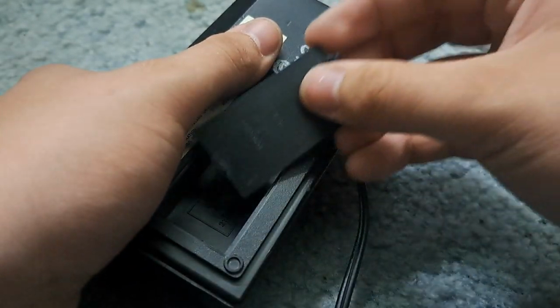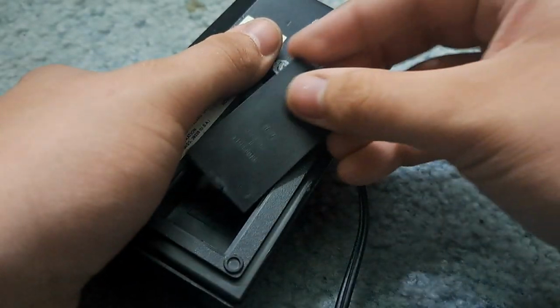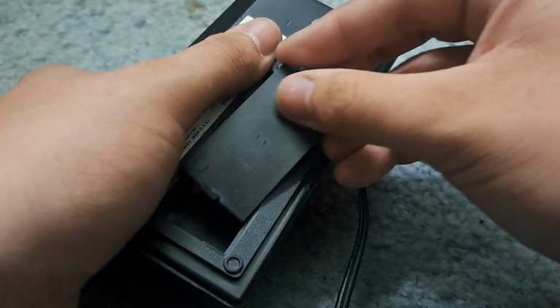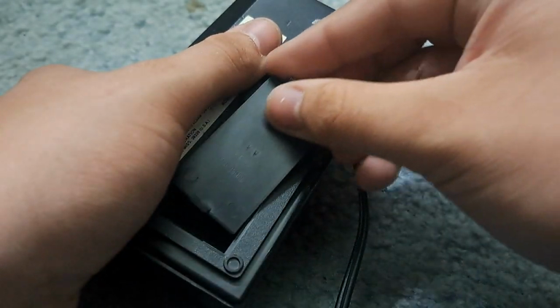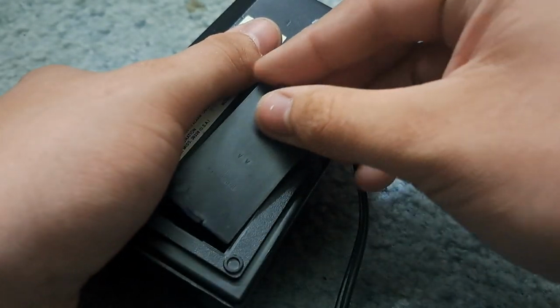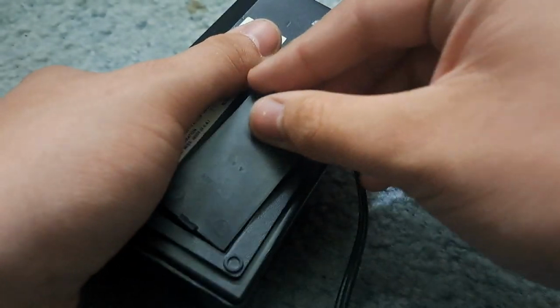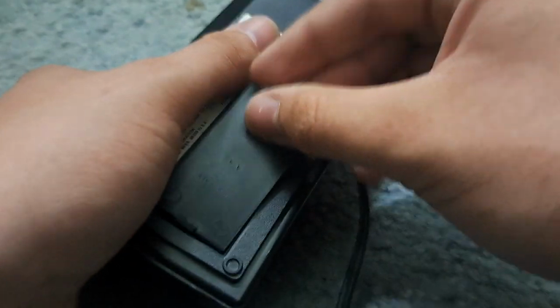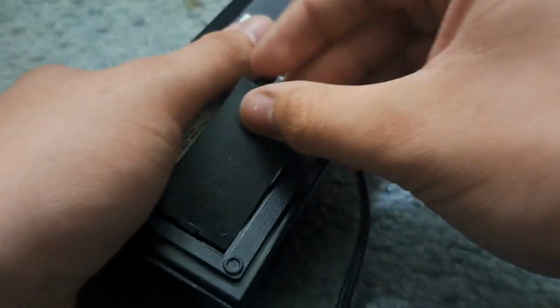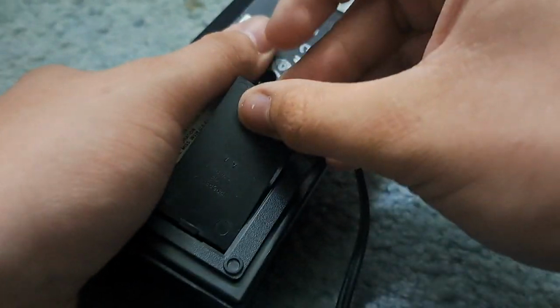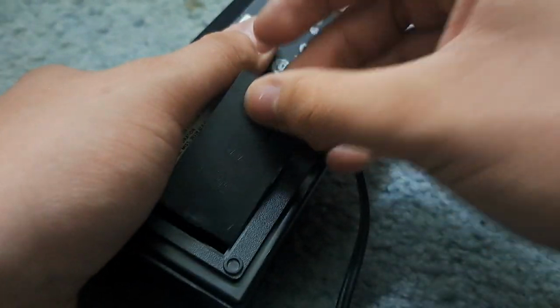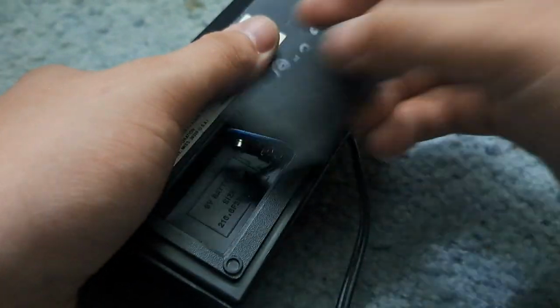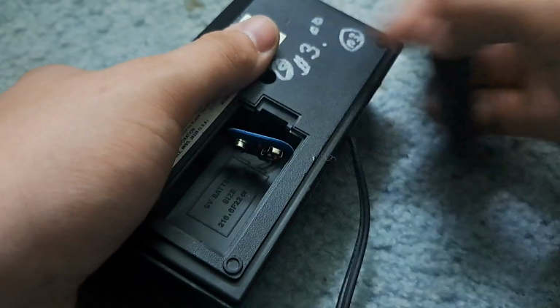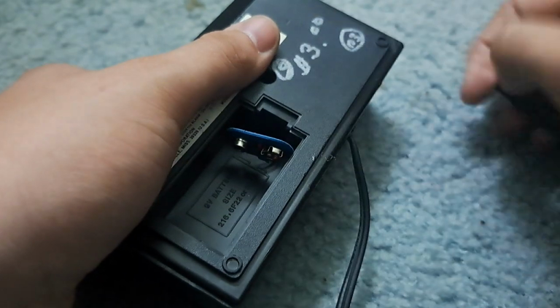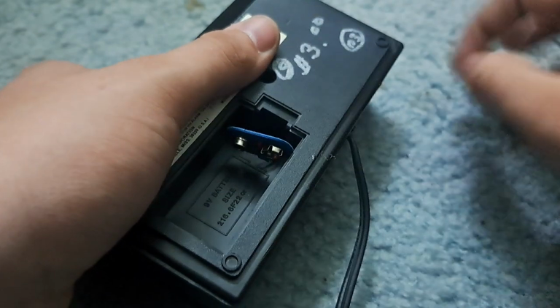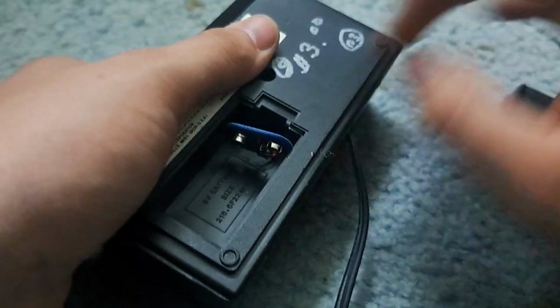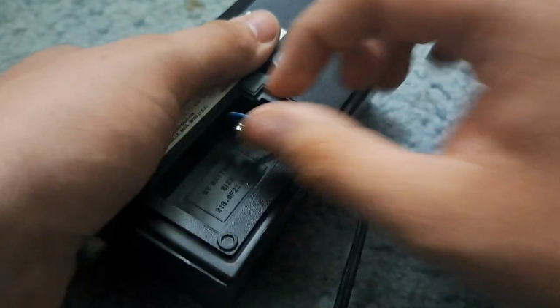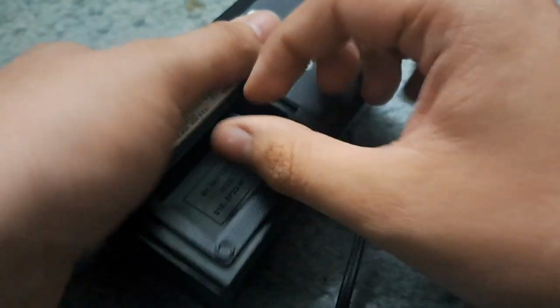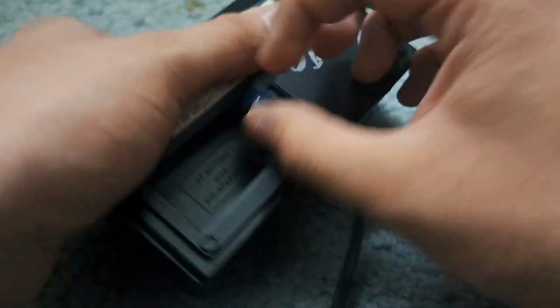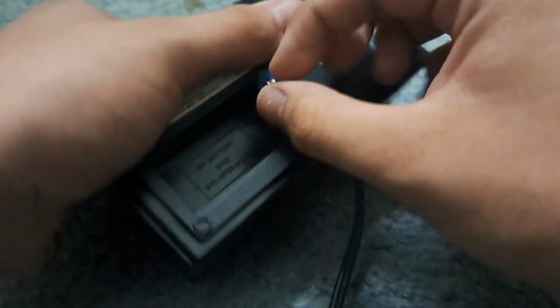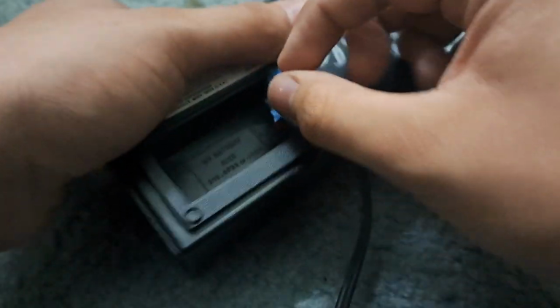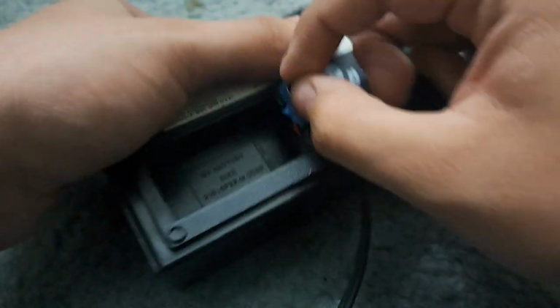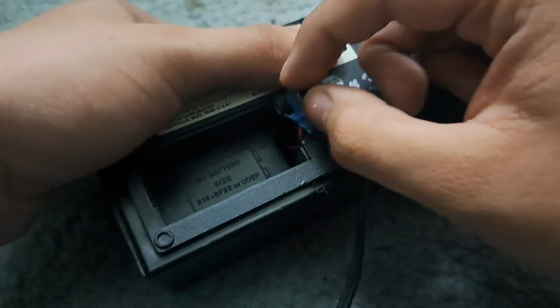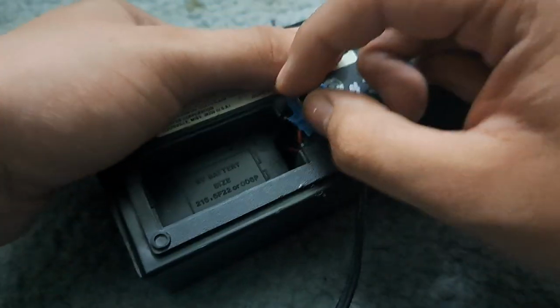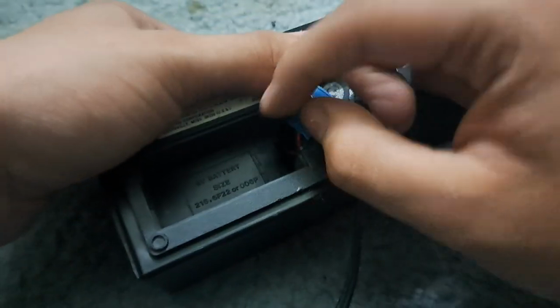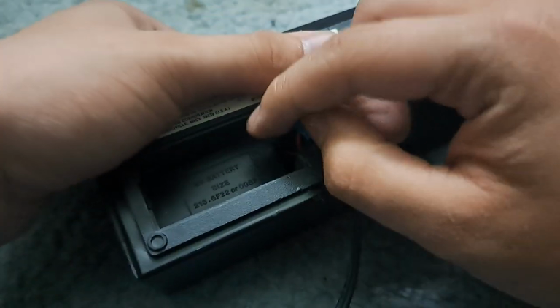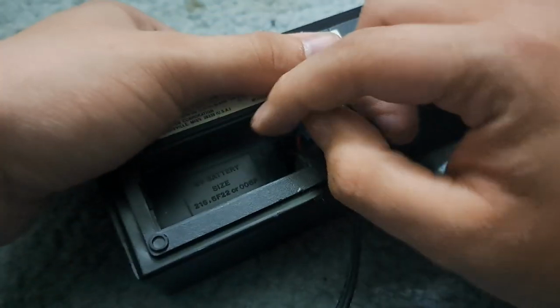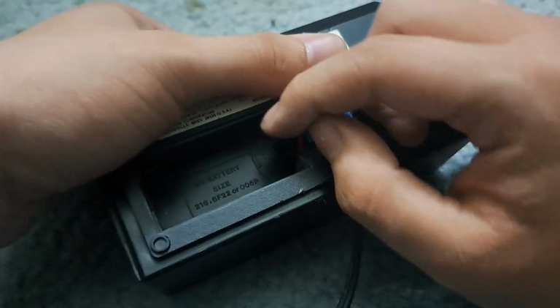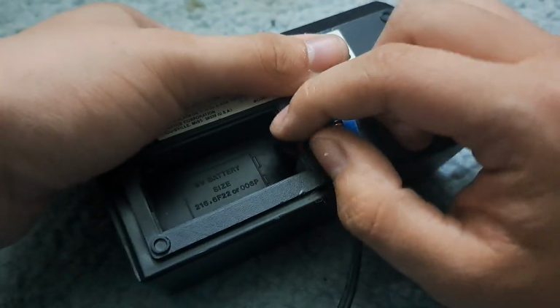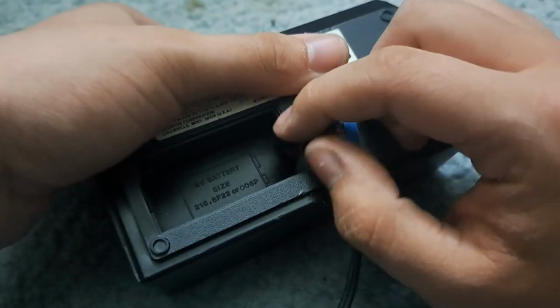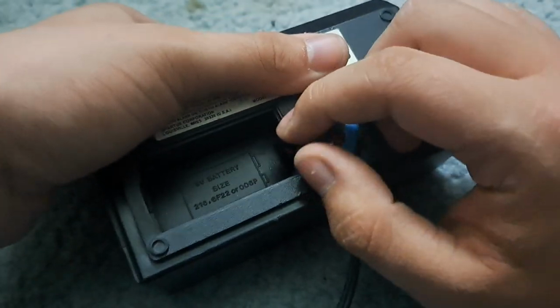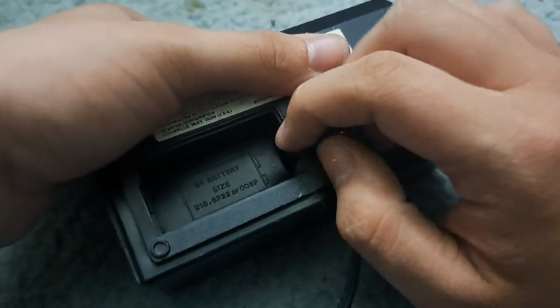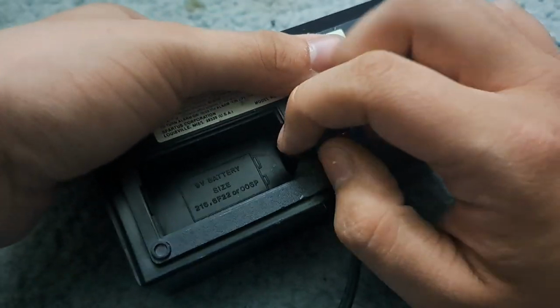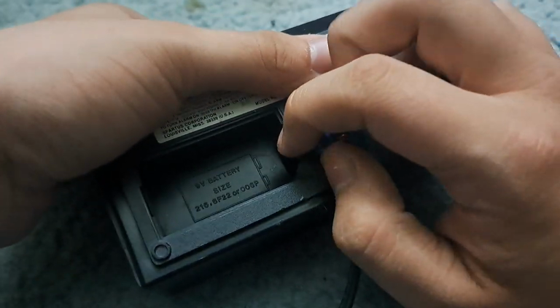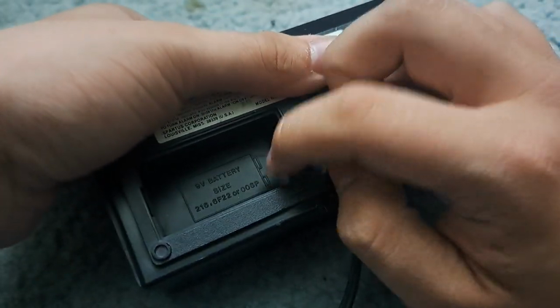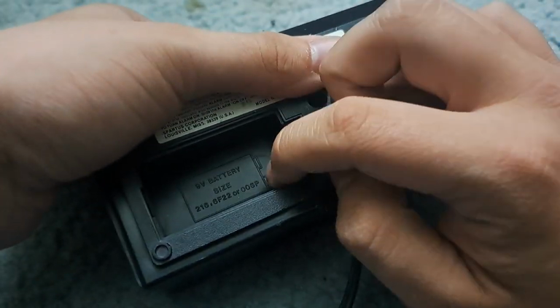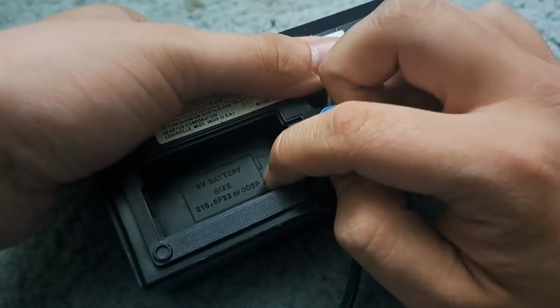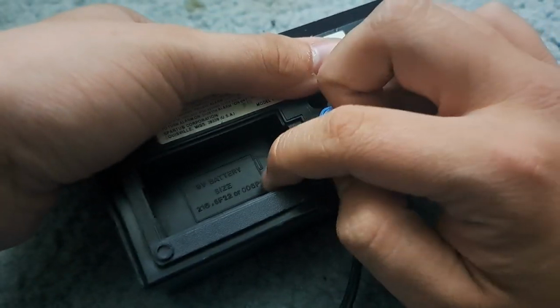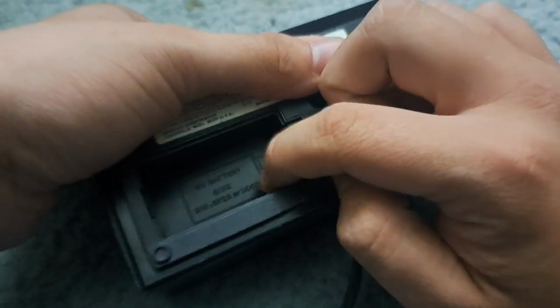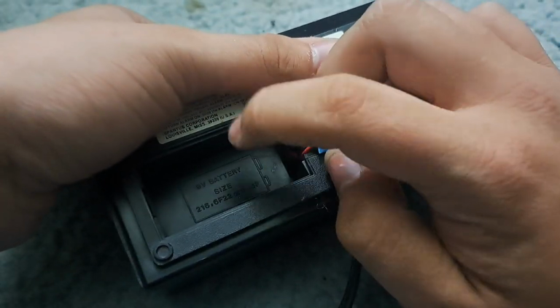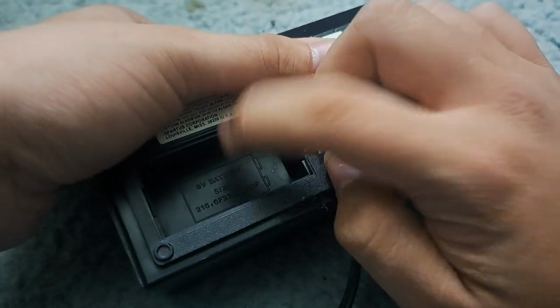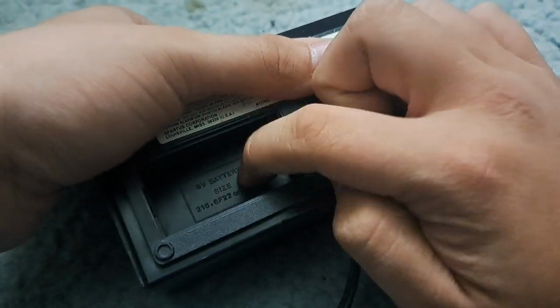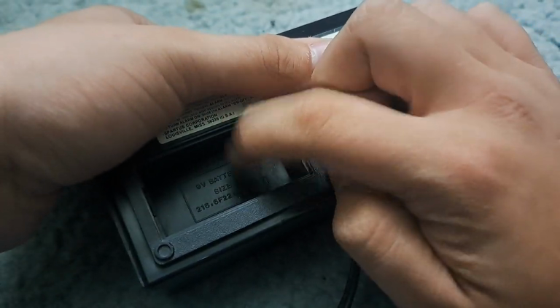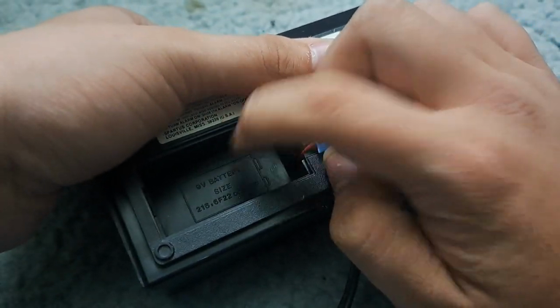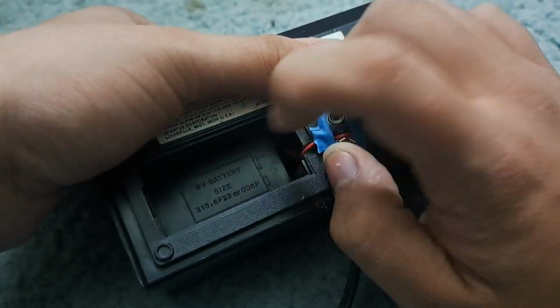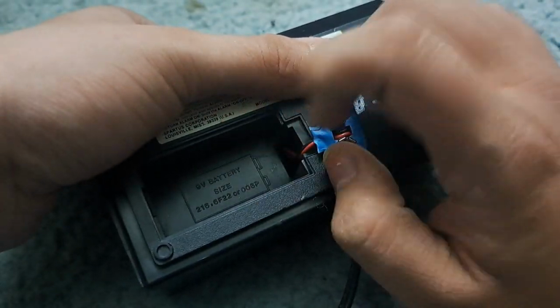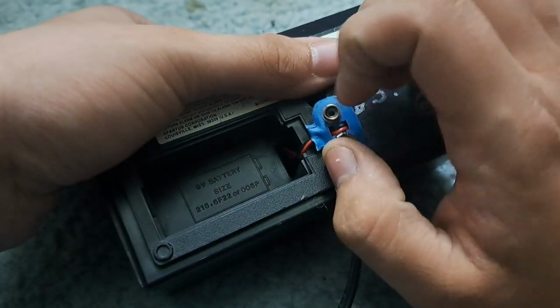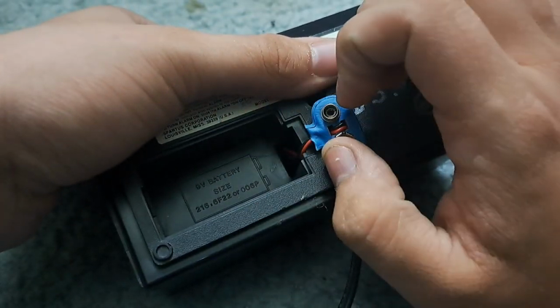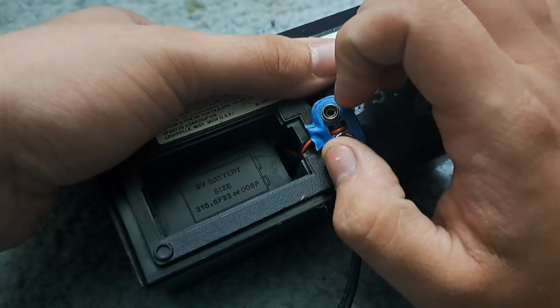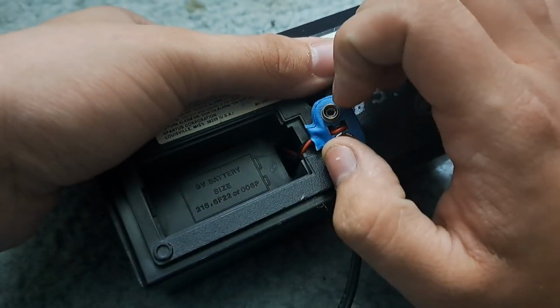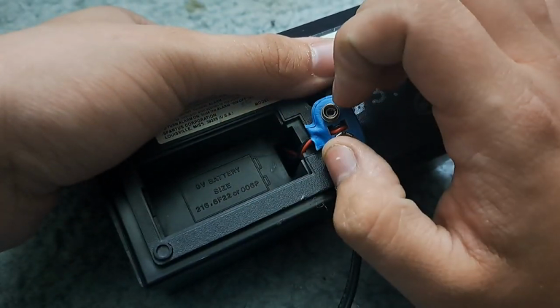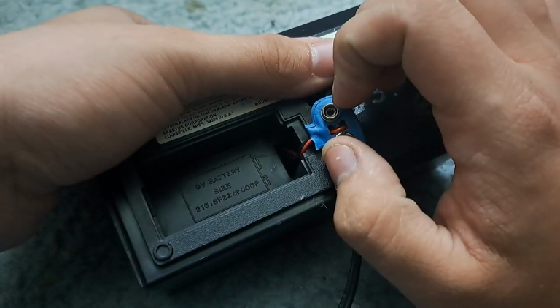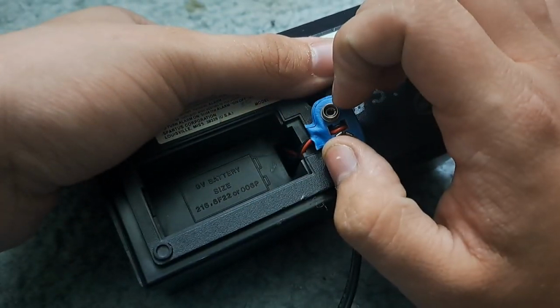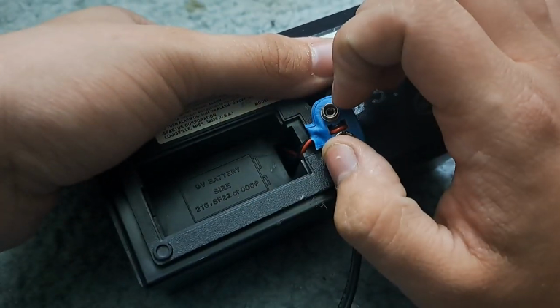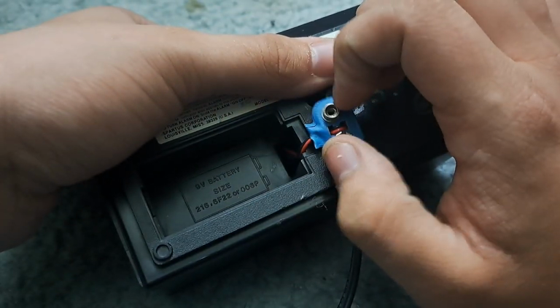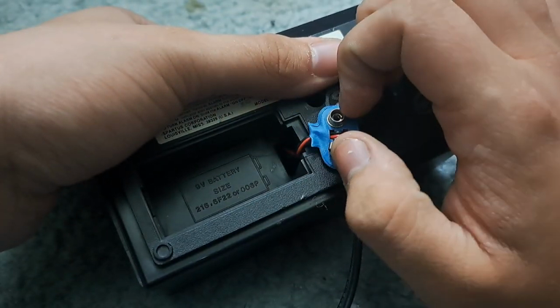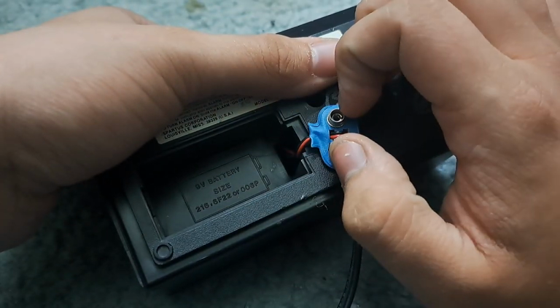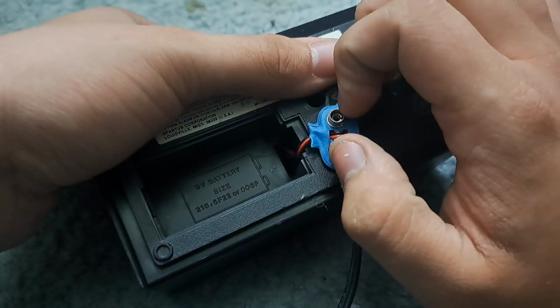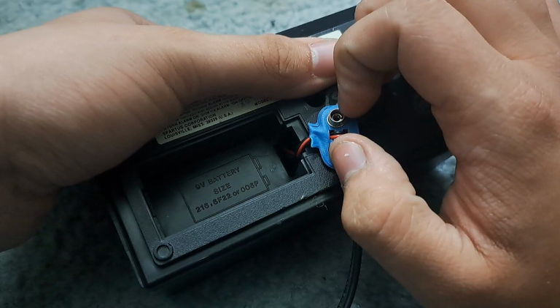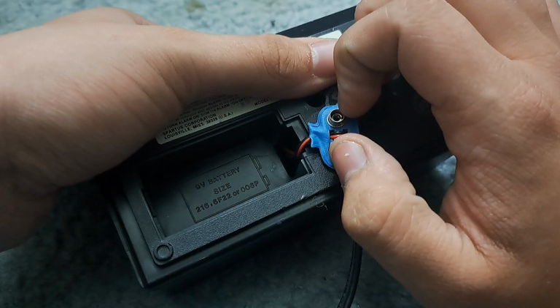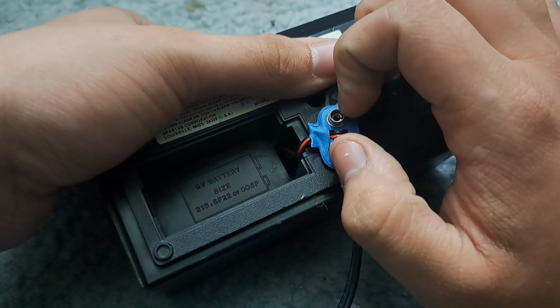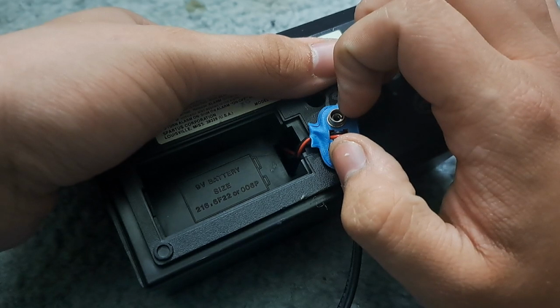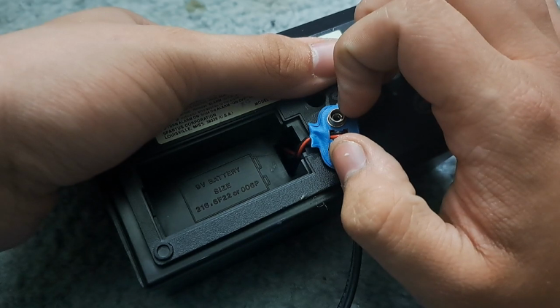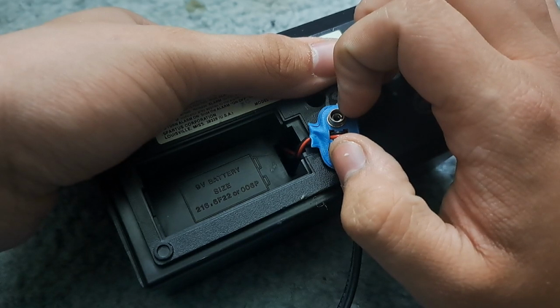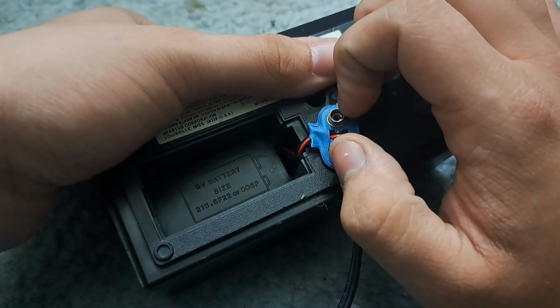As you can see, it gives you a demonstration on which battery to choose and buy at the store.